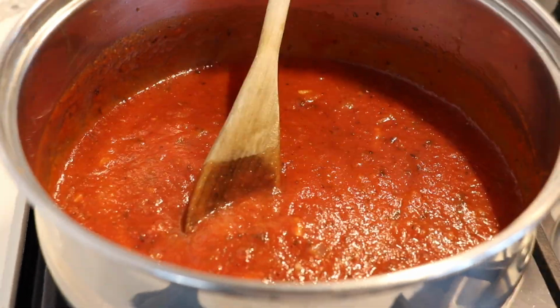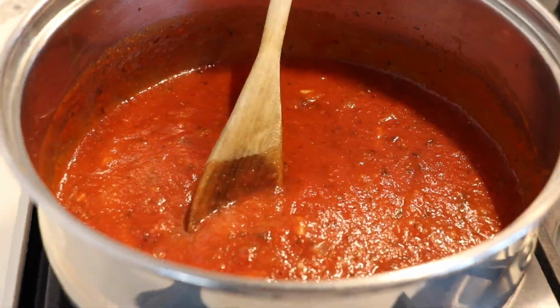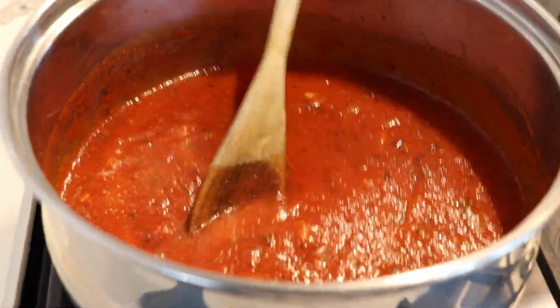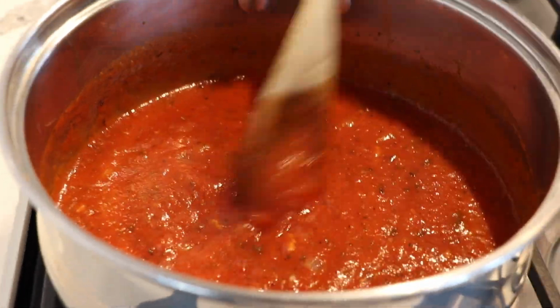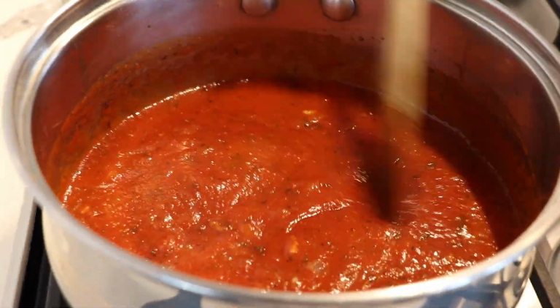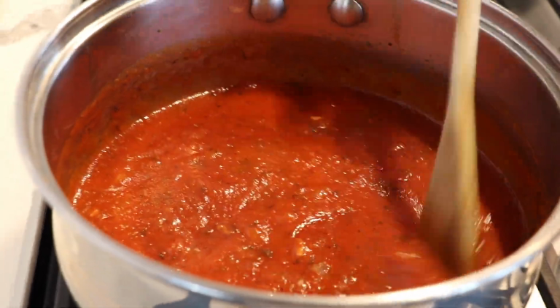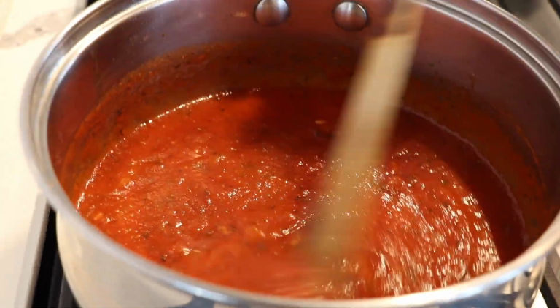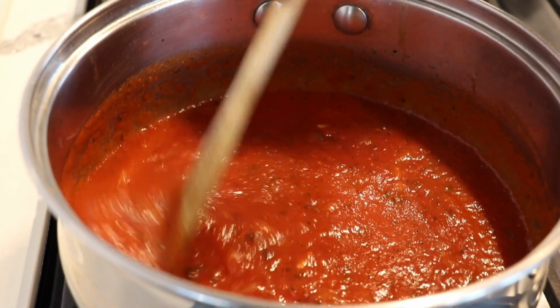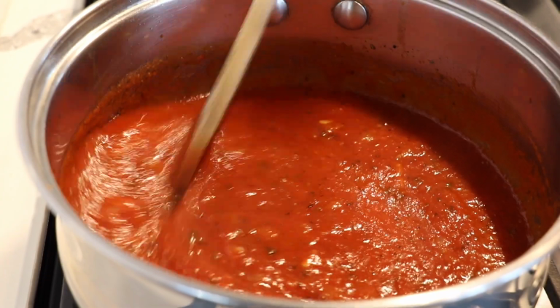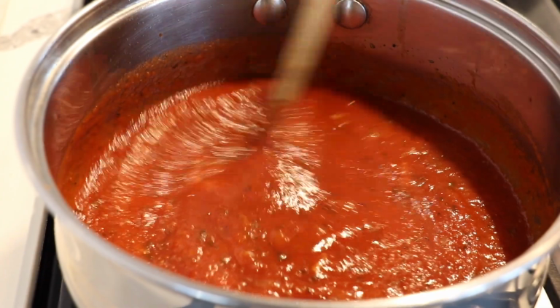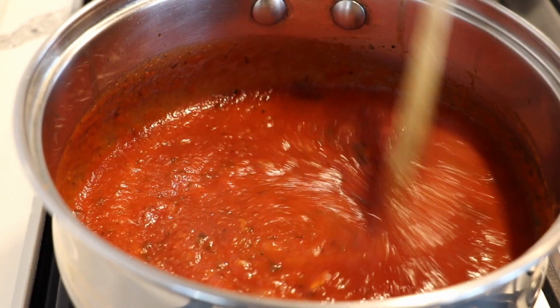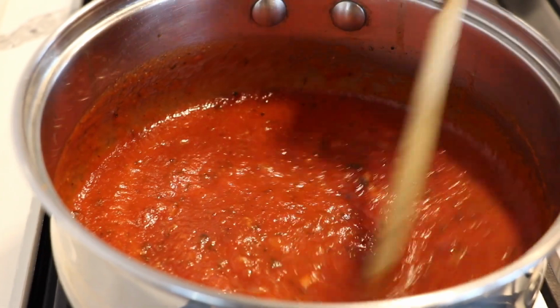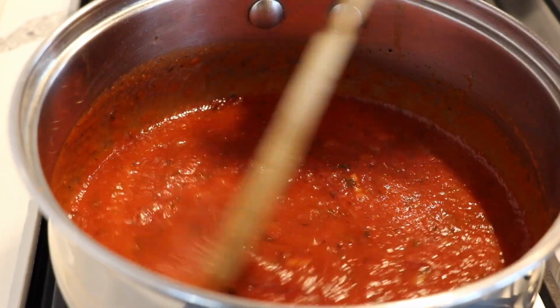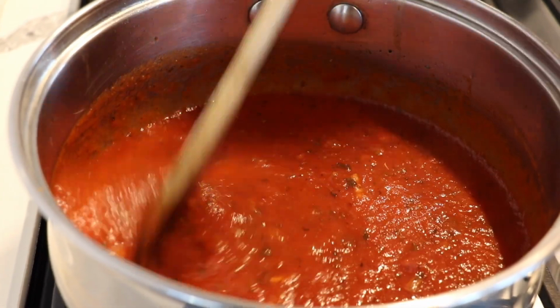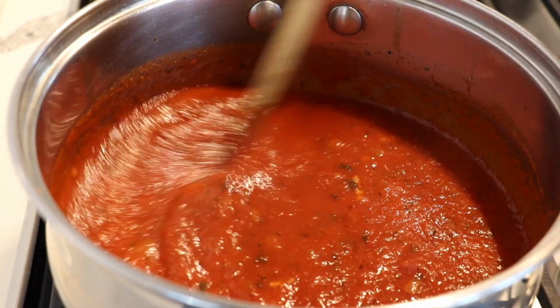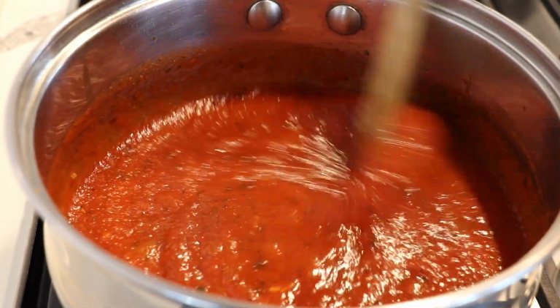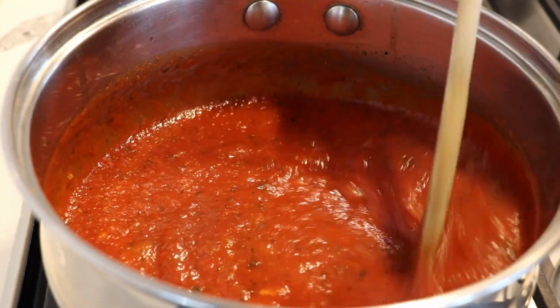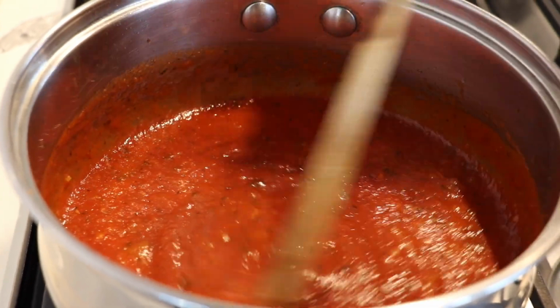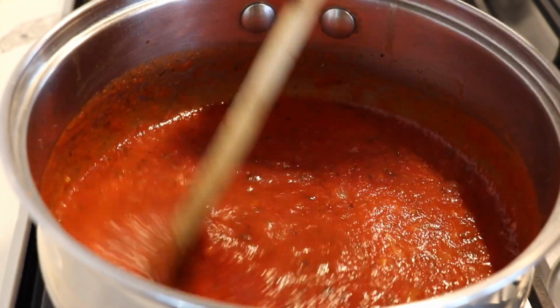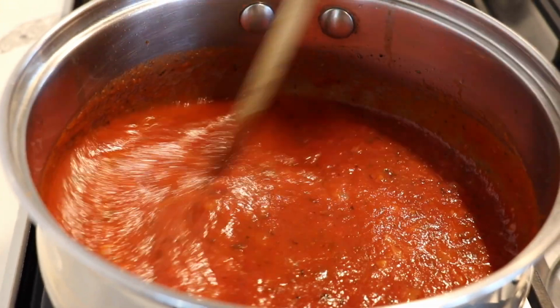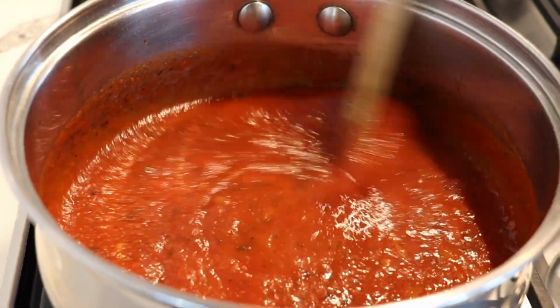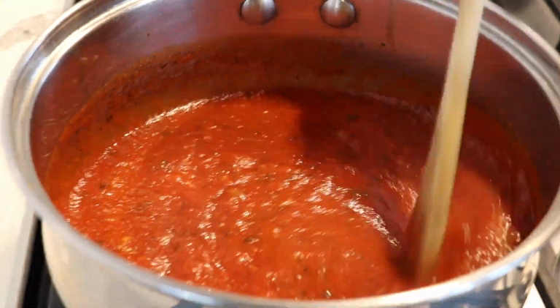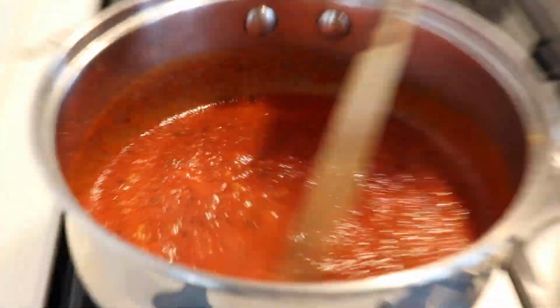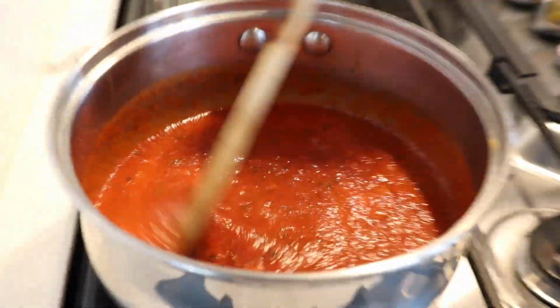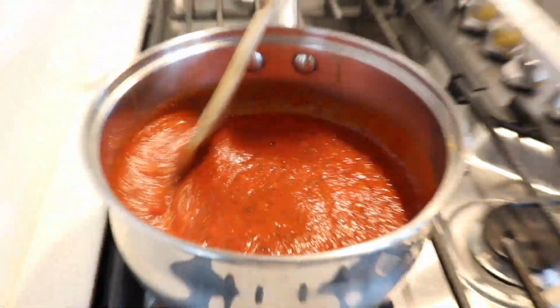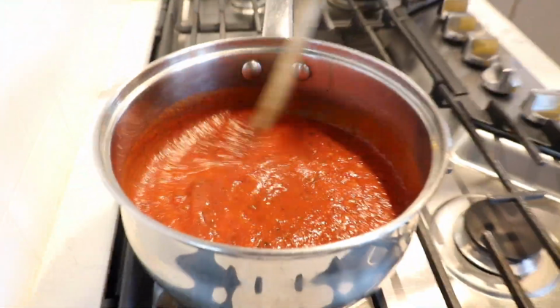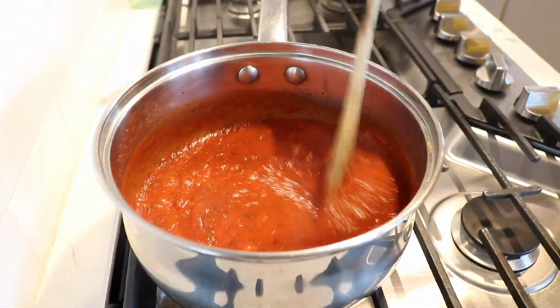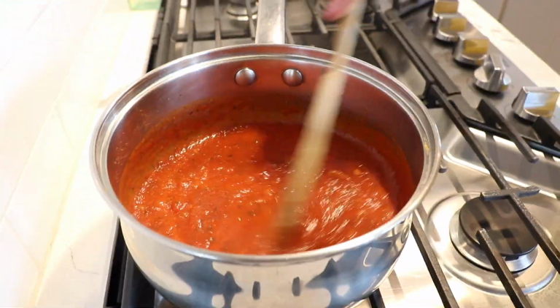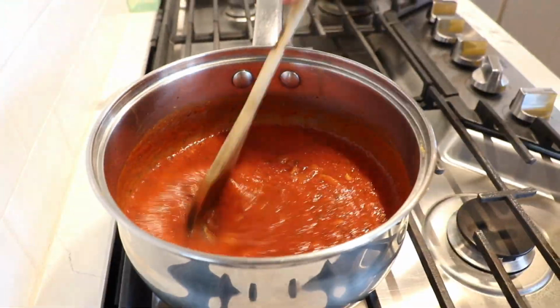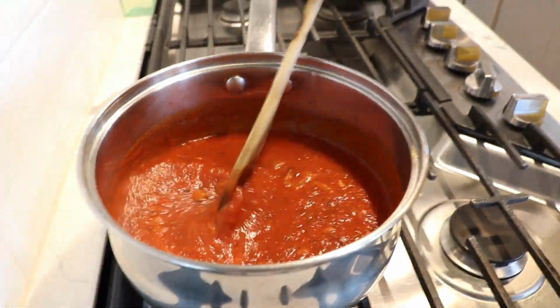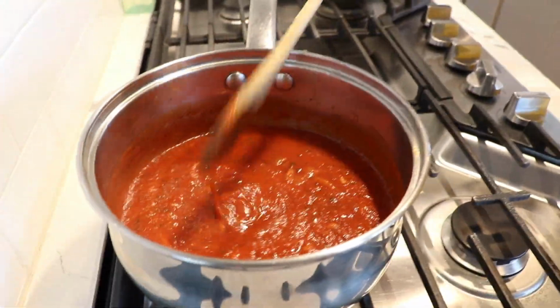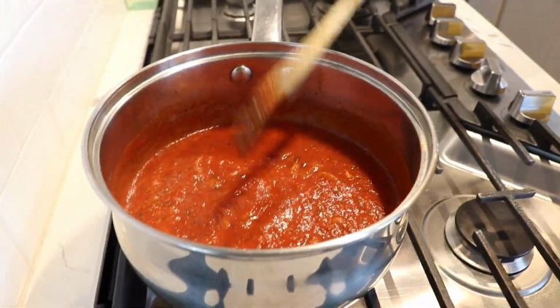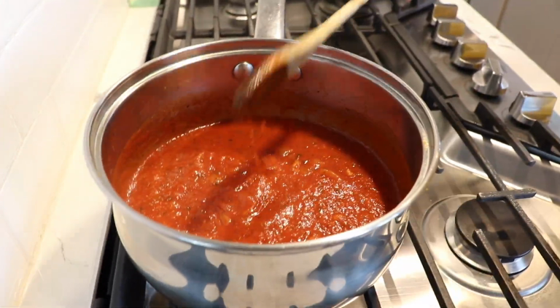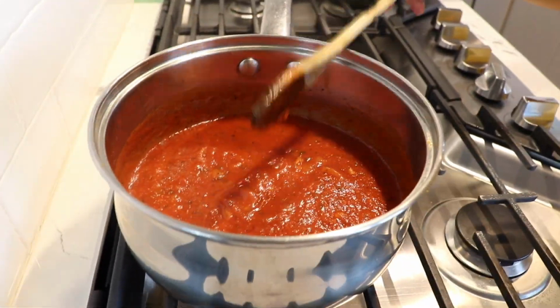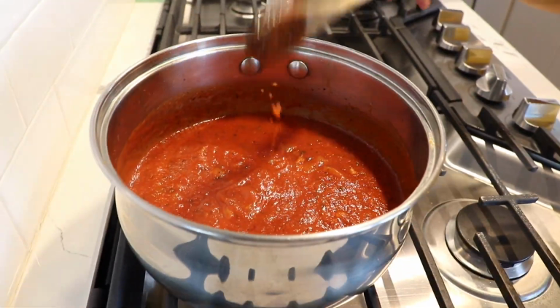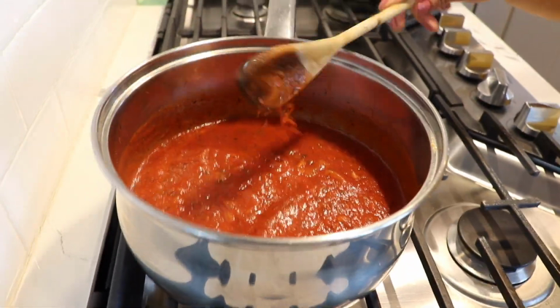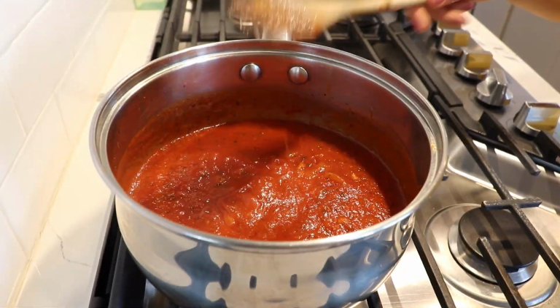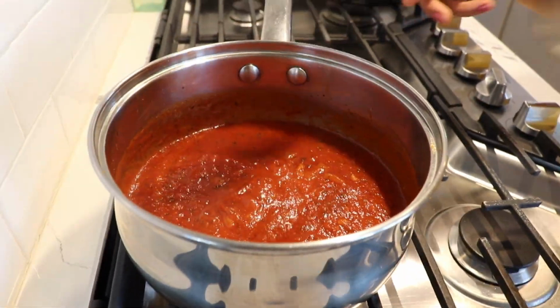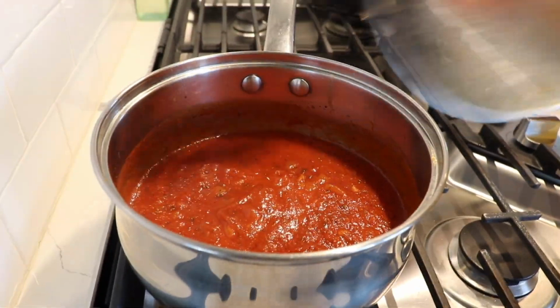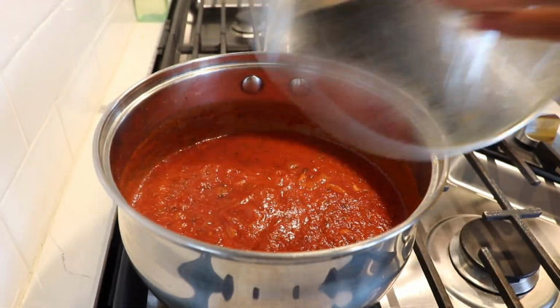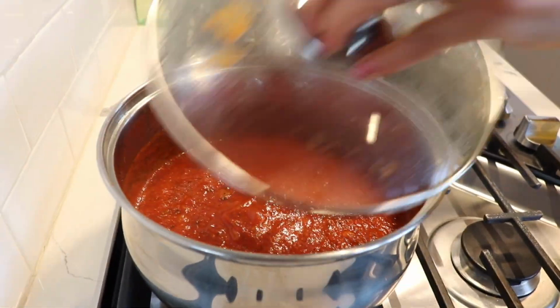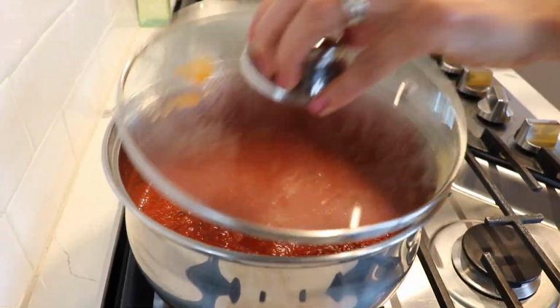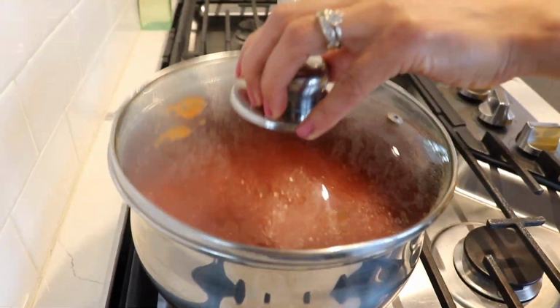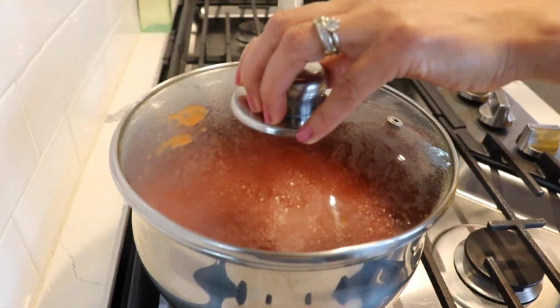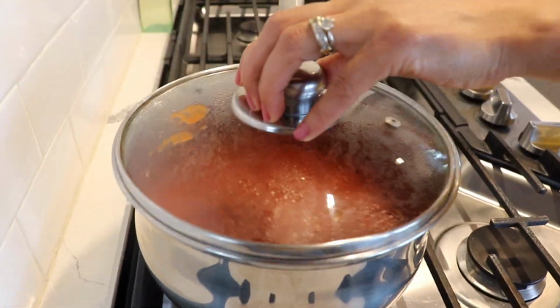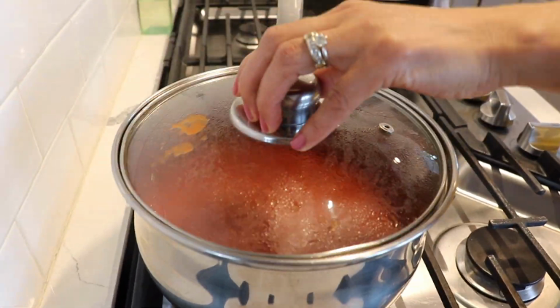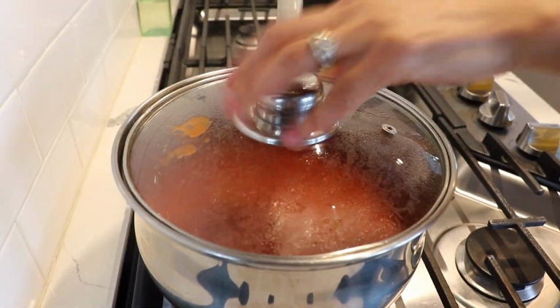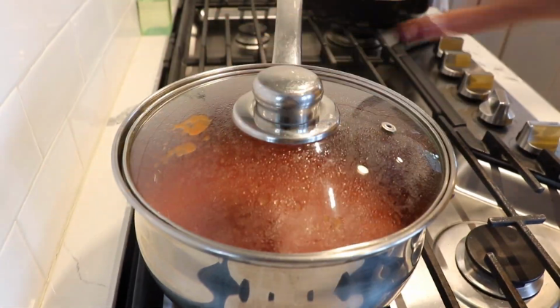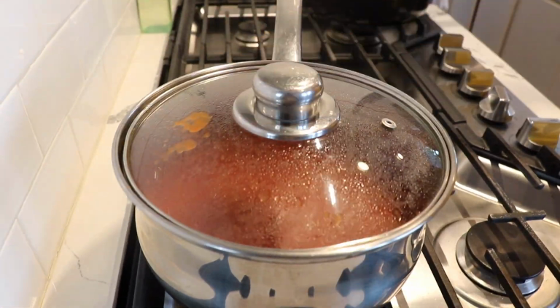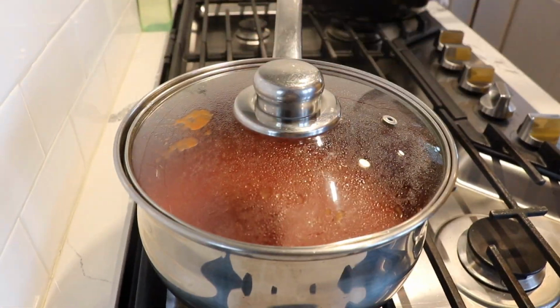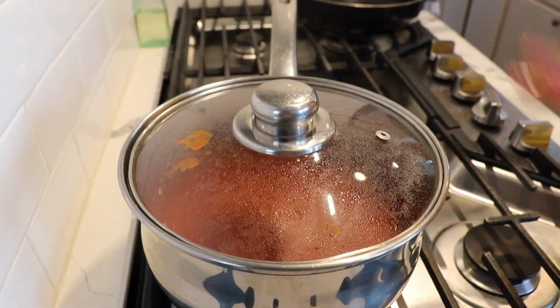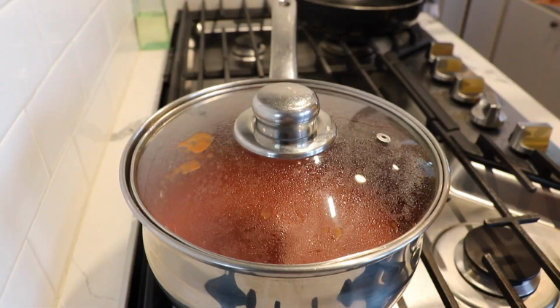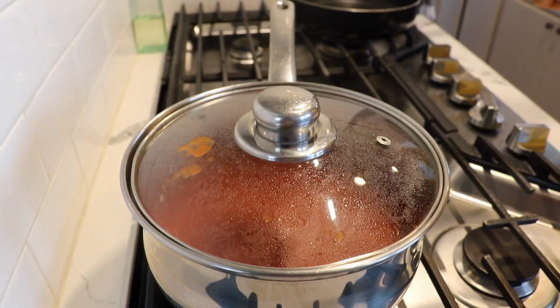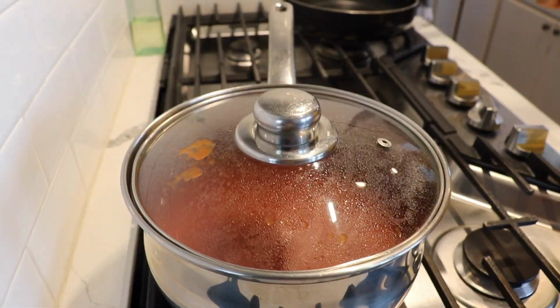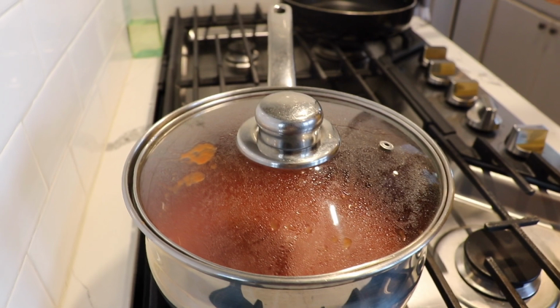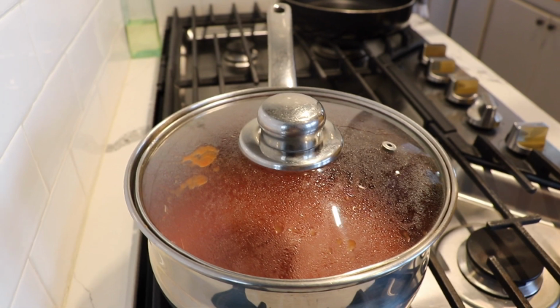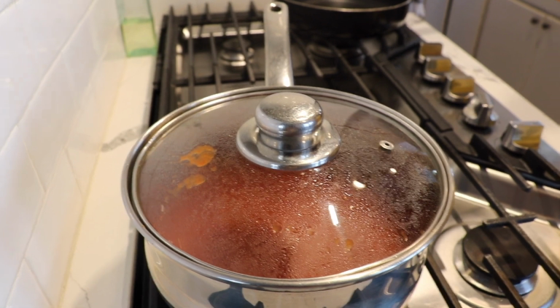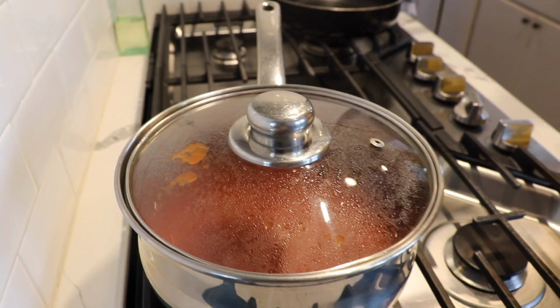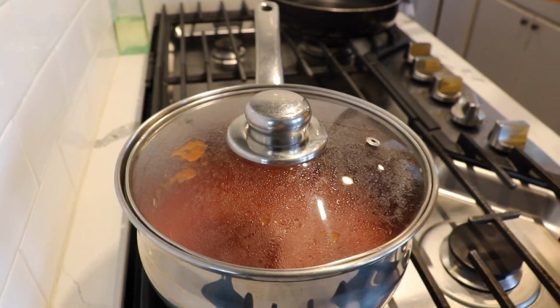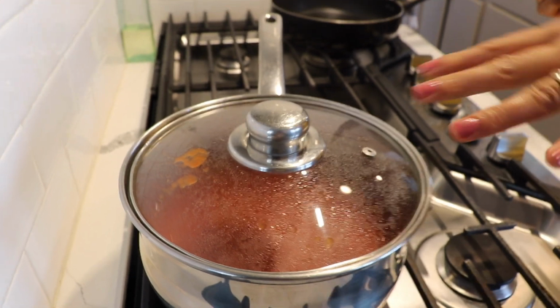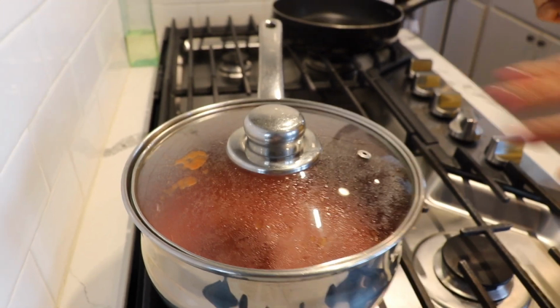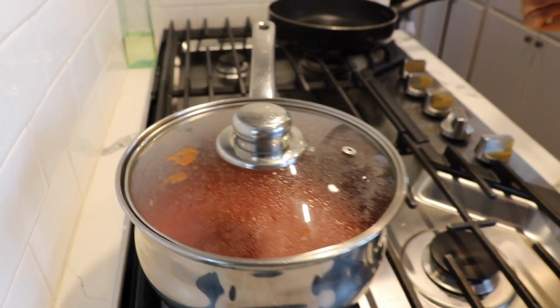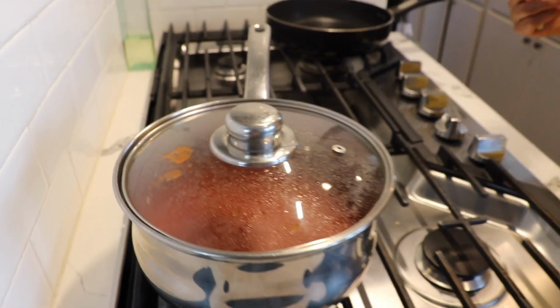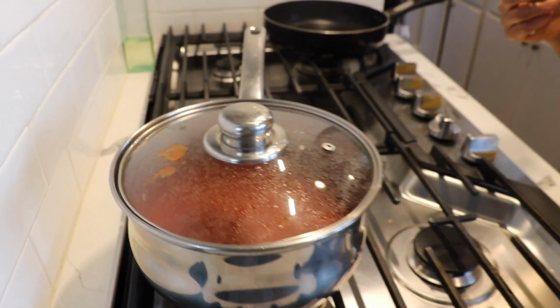My sauce is already boiling, so I'm going to stir it and lower the heat. I still want it to boil but not splashing everywhere, so I'm going to cover it and leave it there for a little bit — just enough heat so it can still simmer.